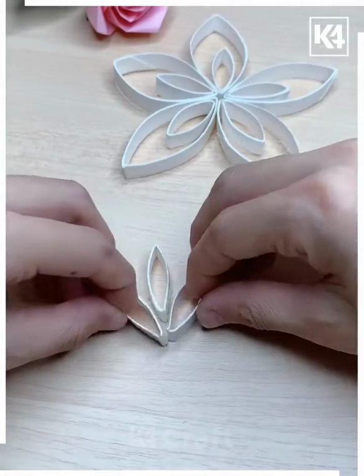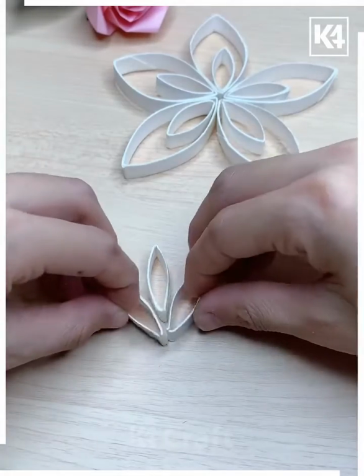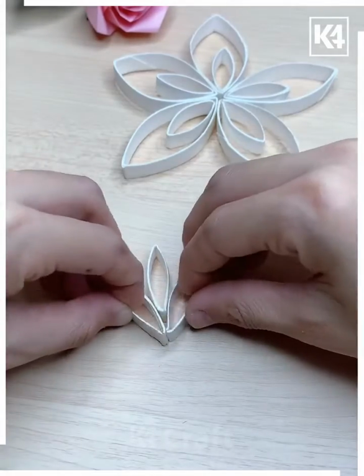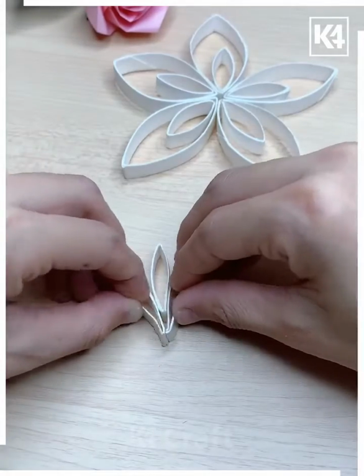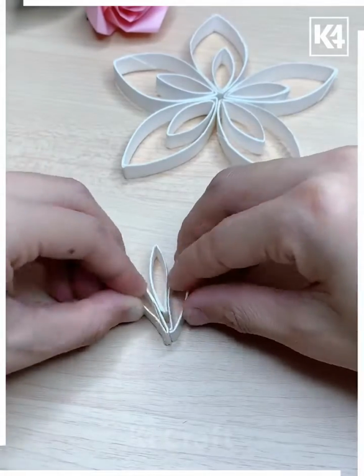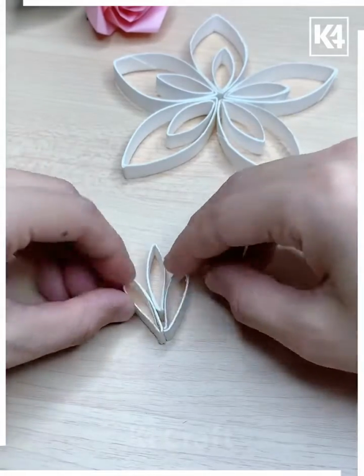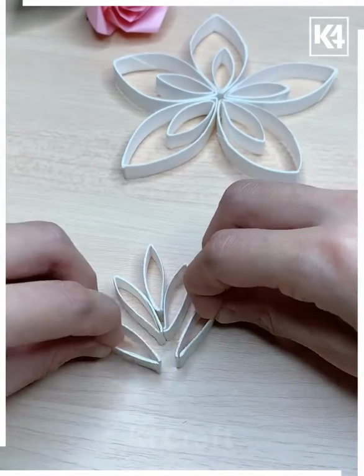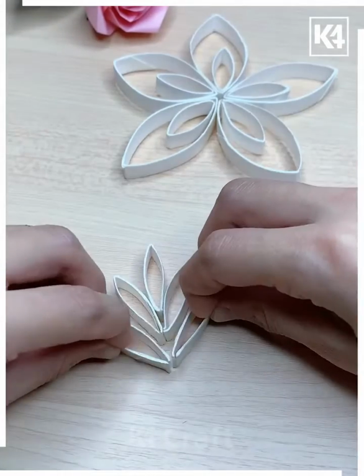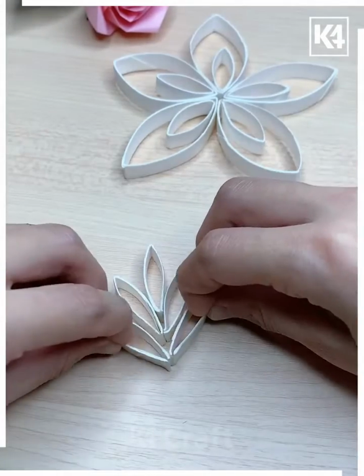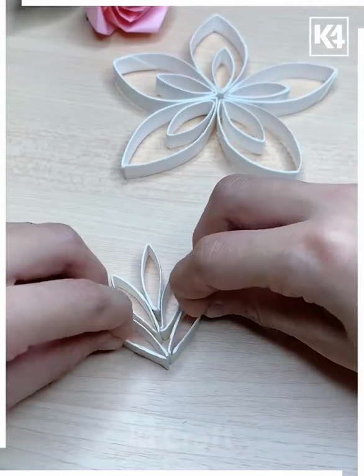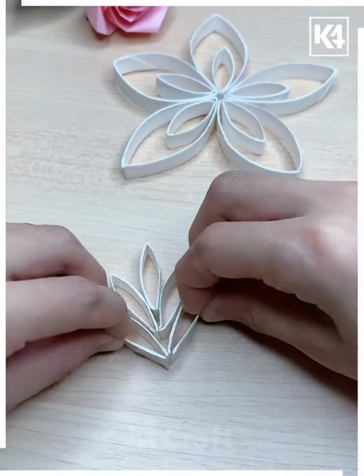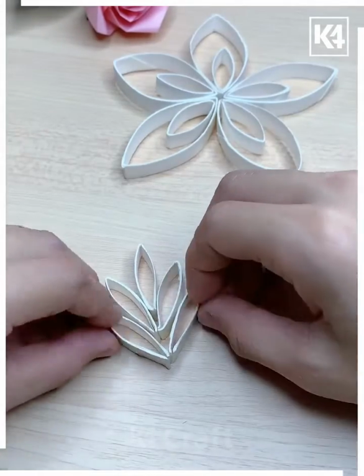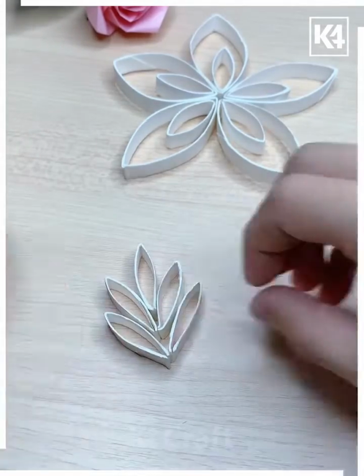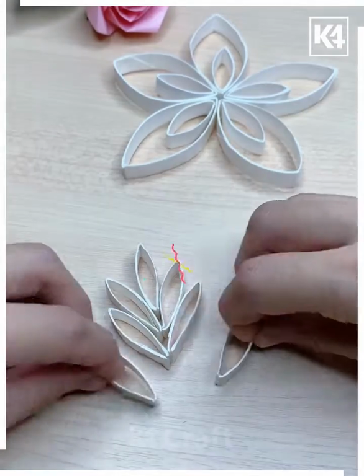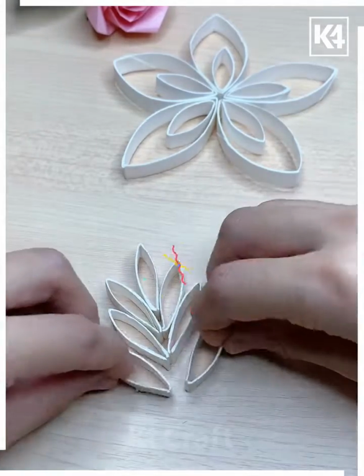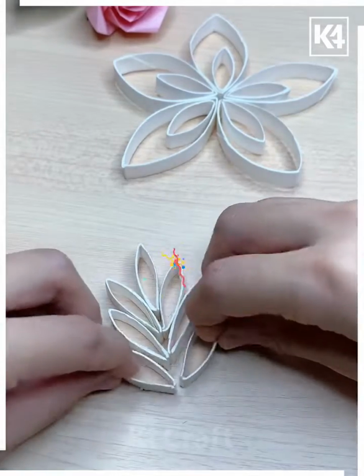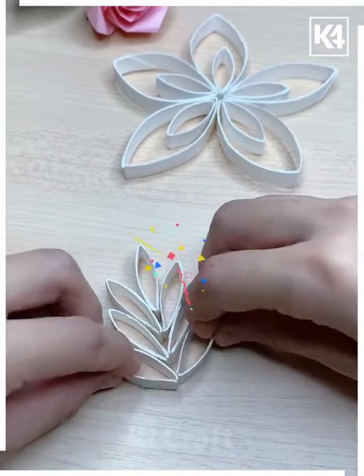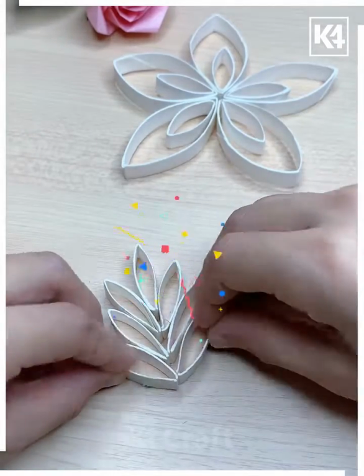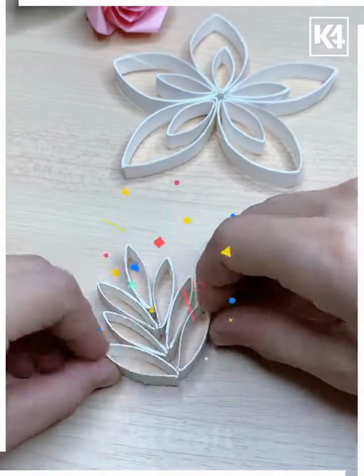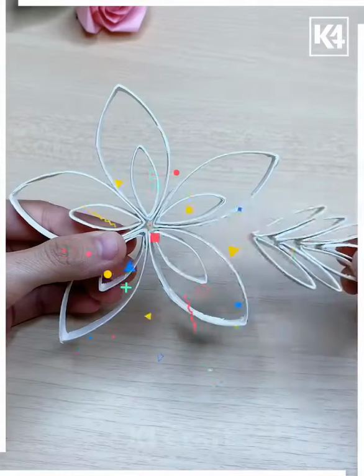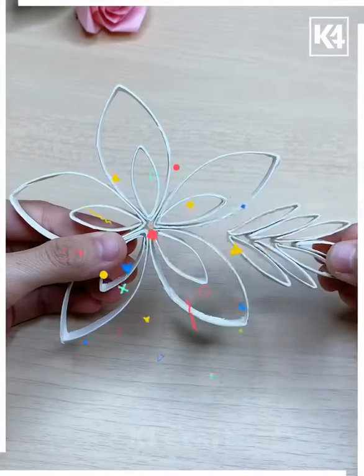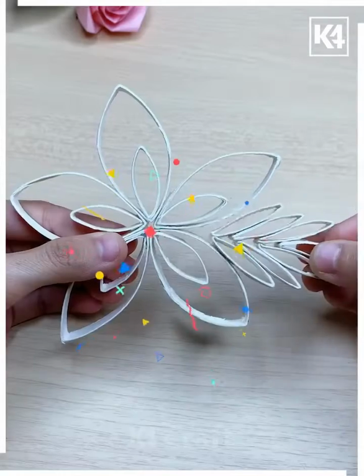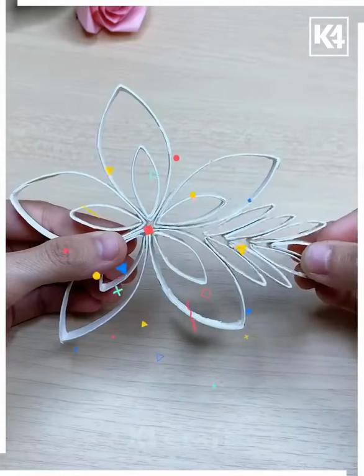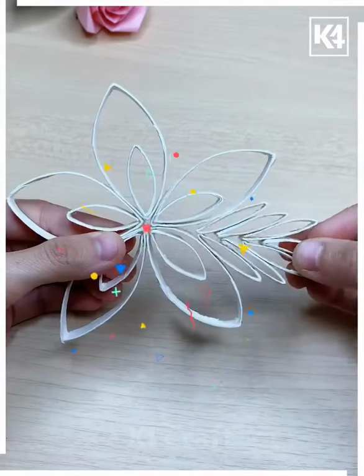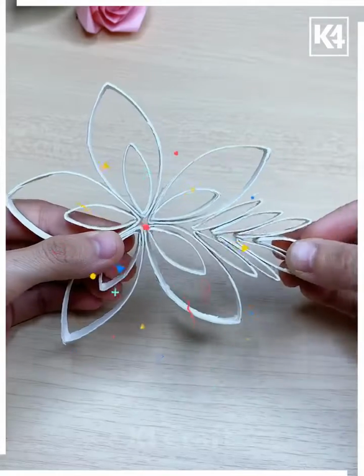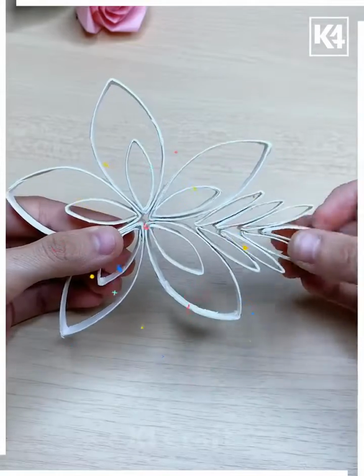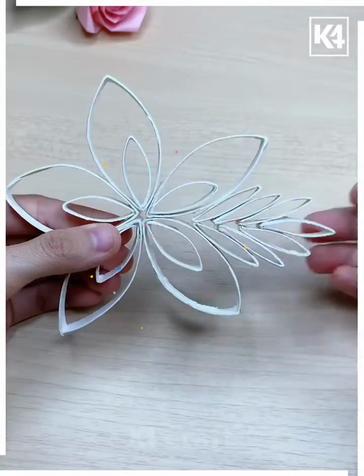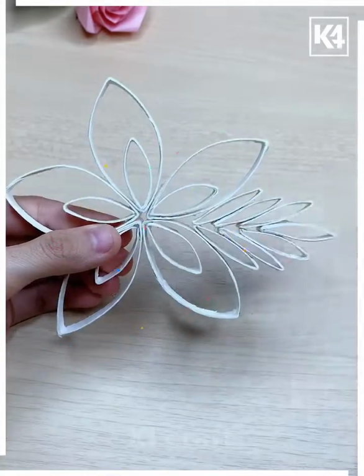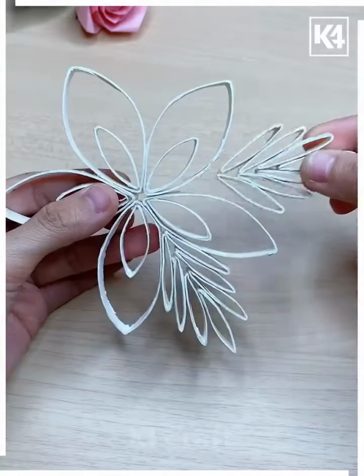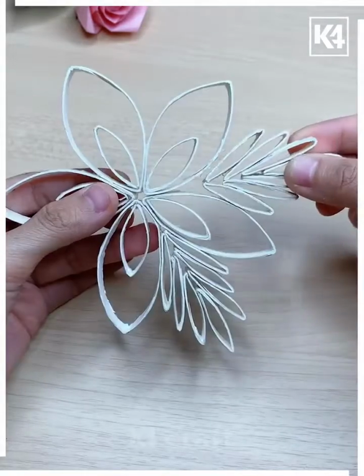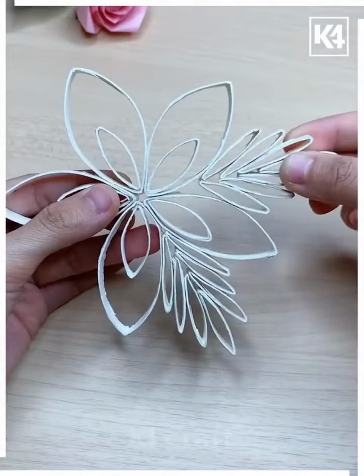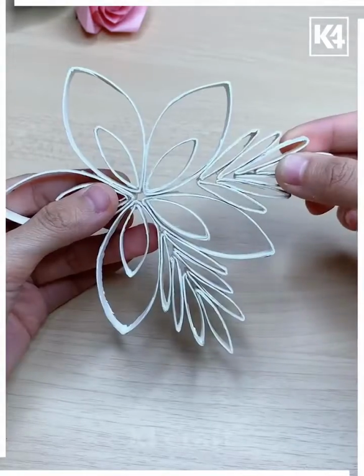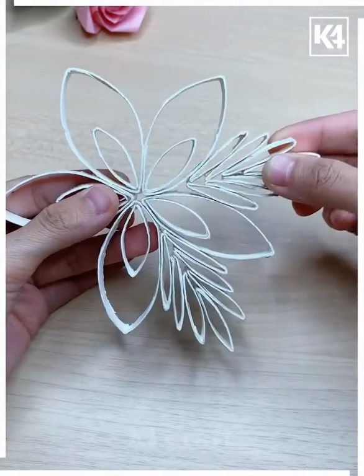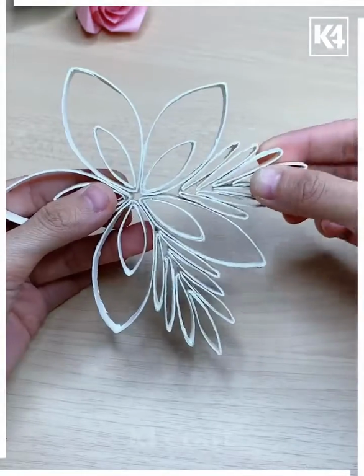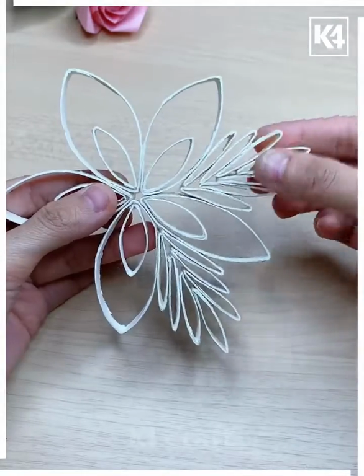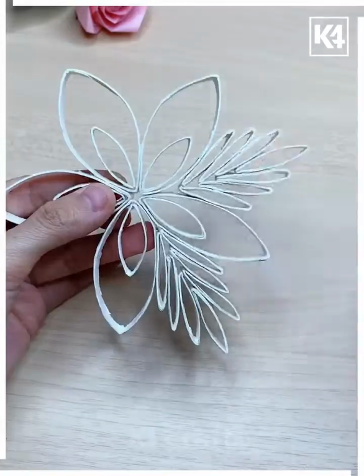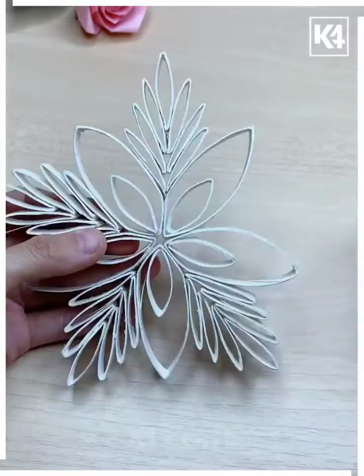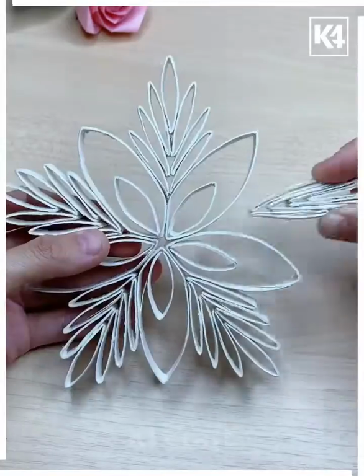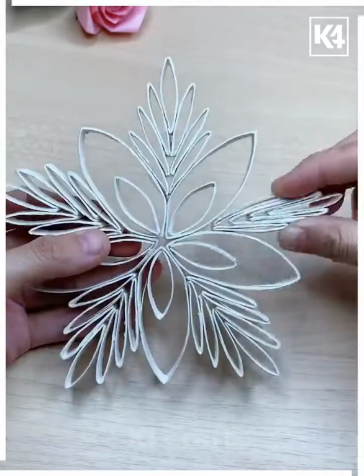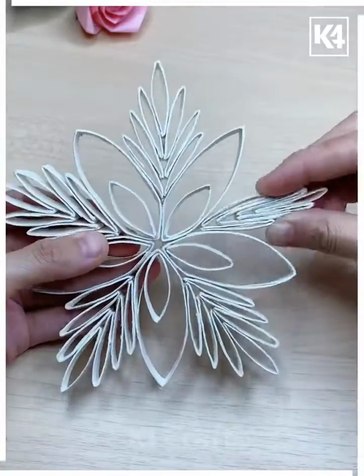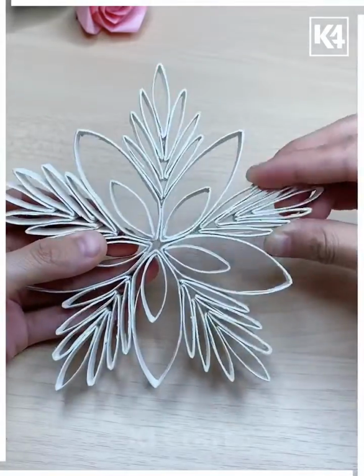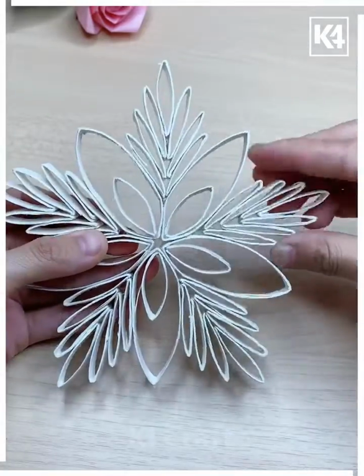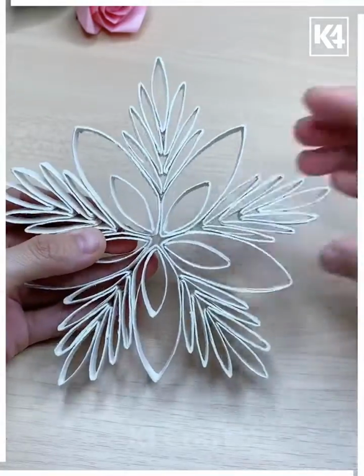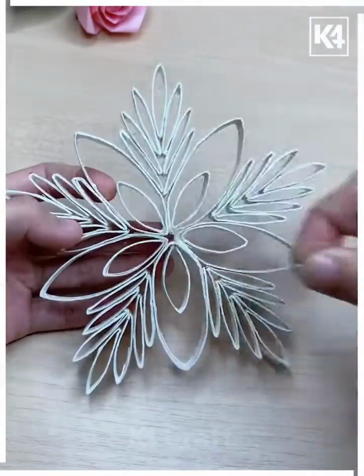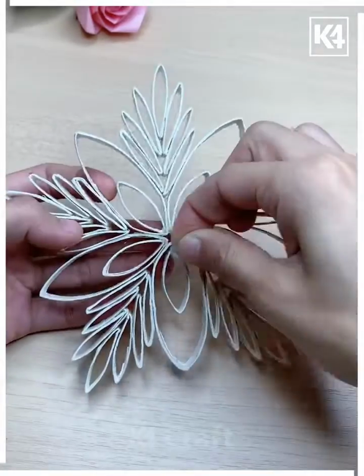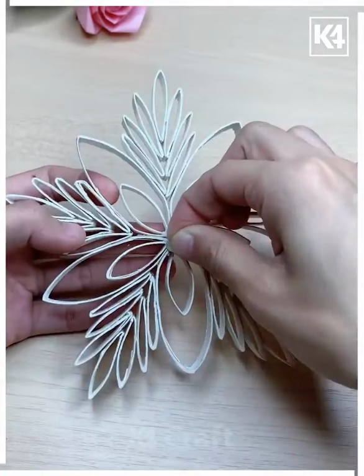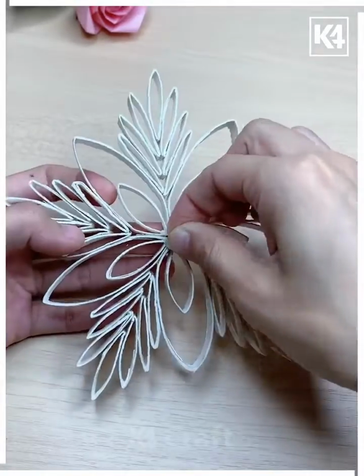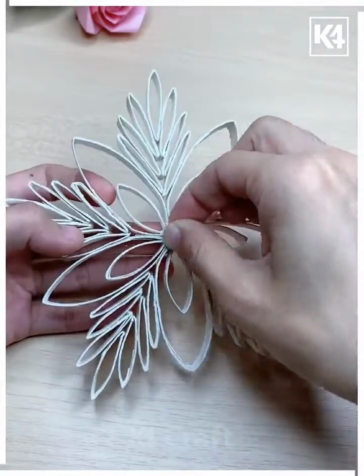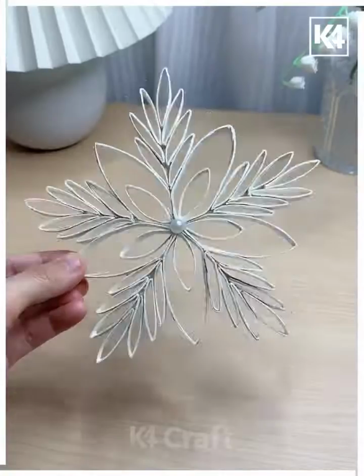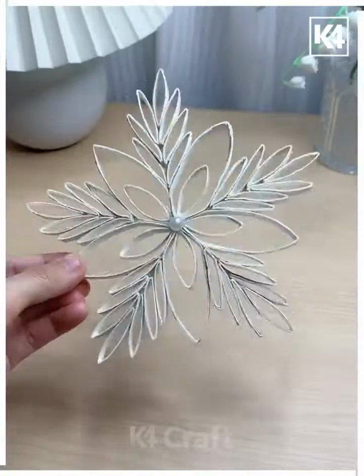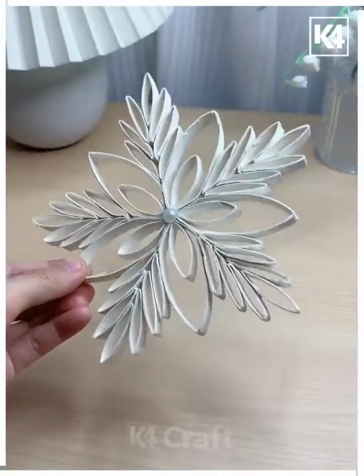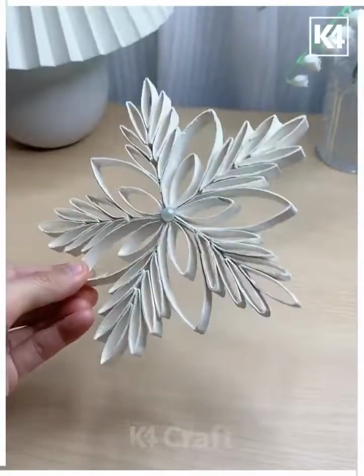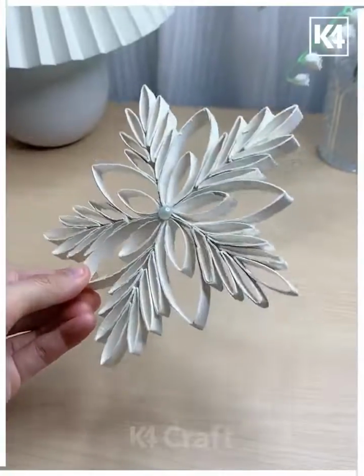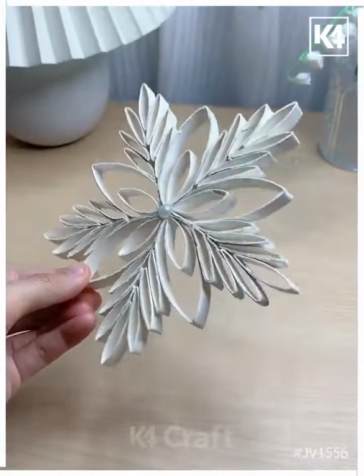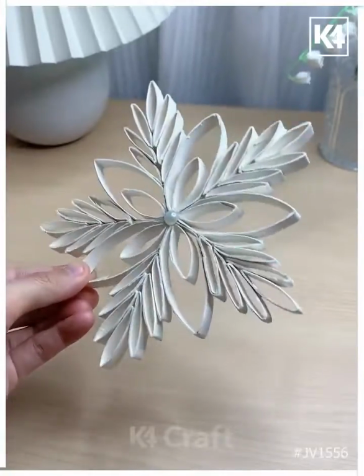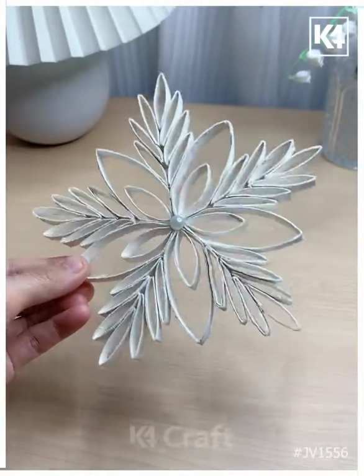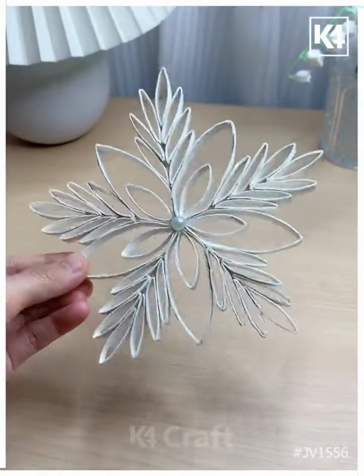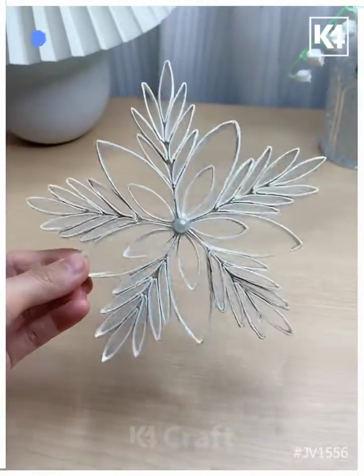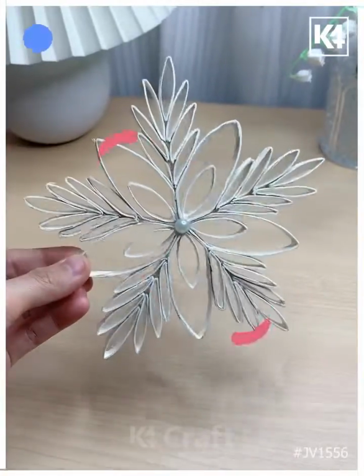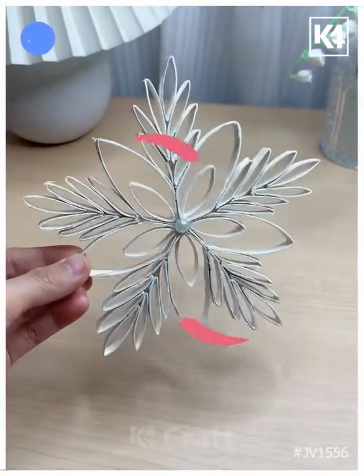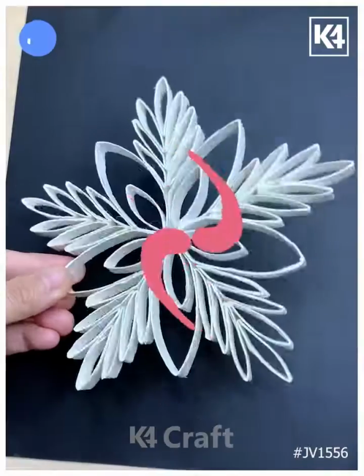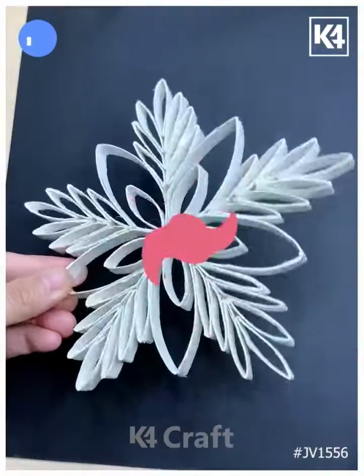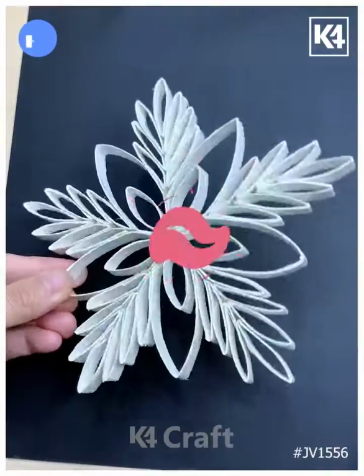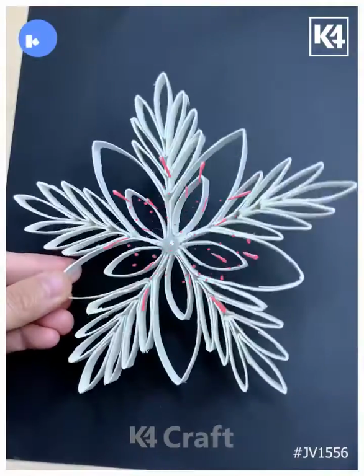Look — your beautiful design is ready. You can use it as a decor piece for Christmas day. Thank you so much for watching this video.